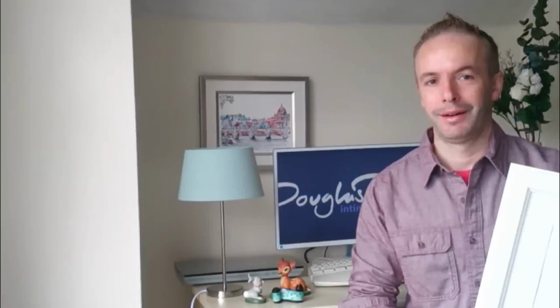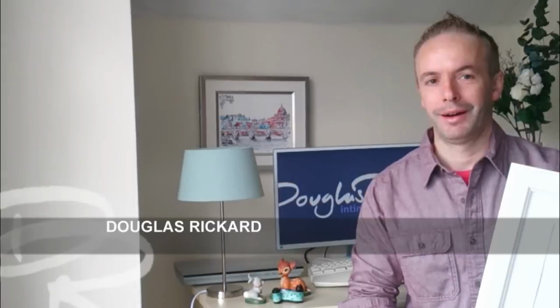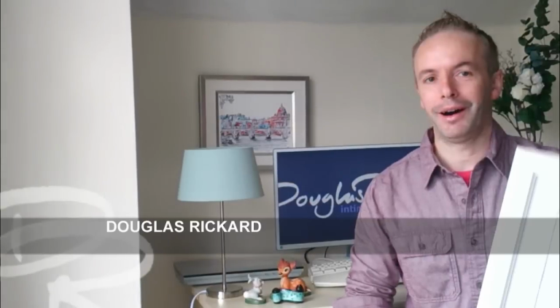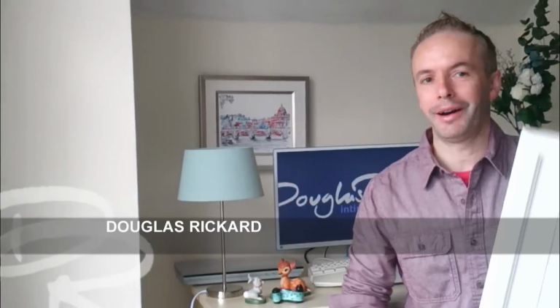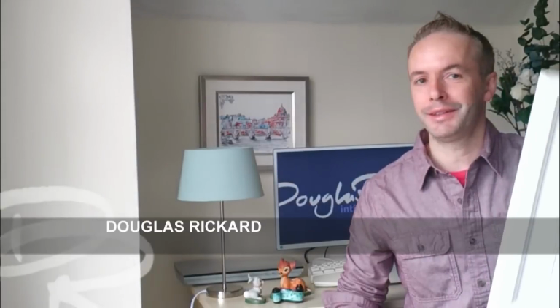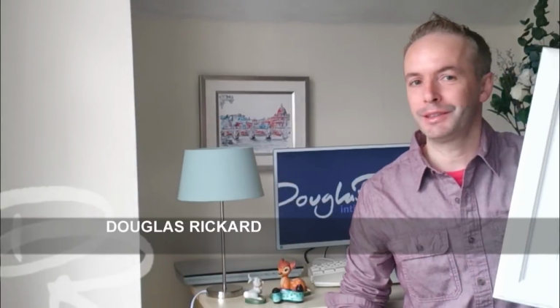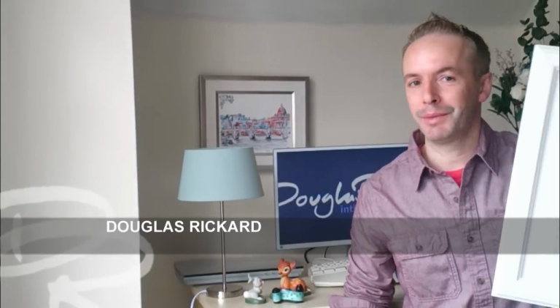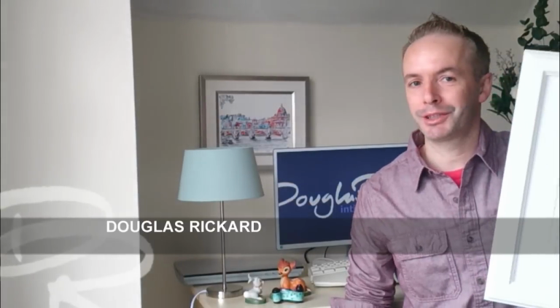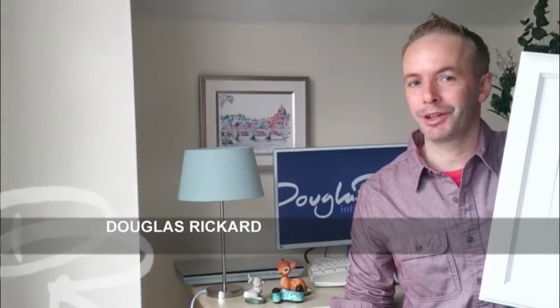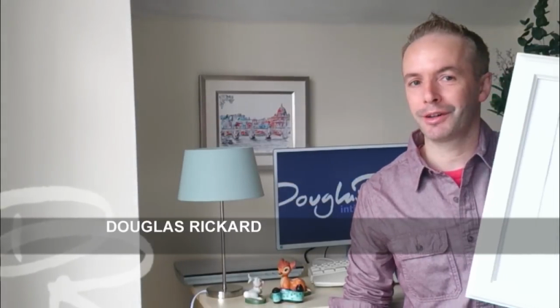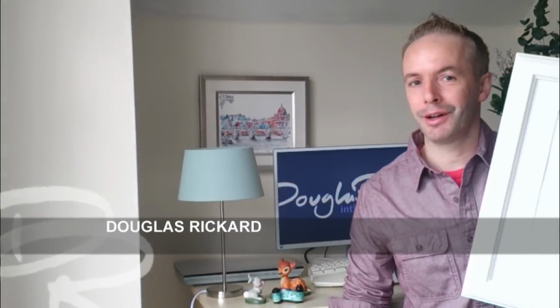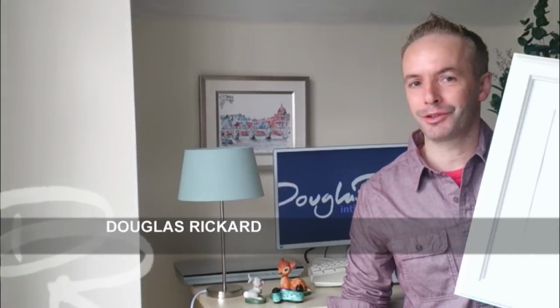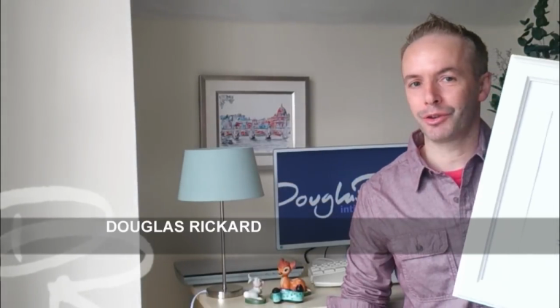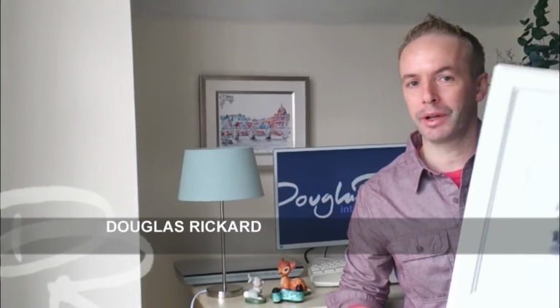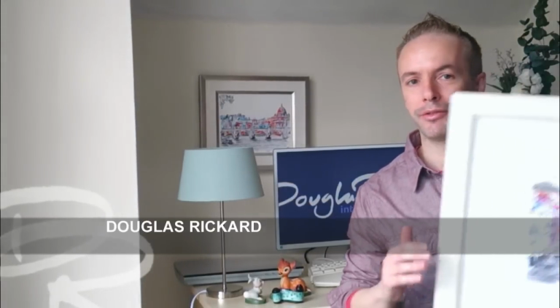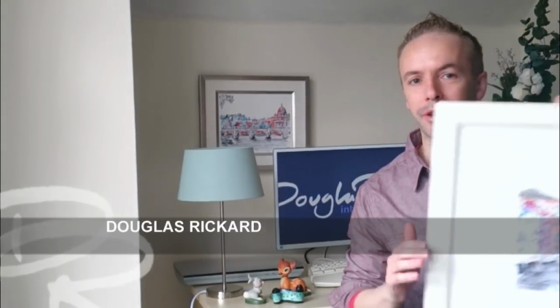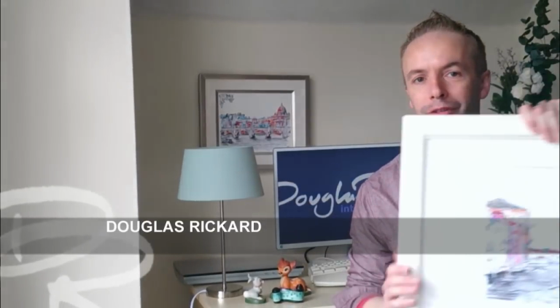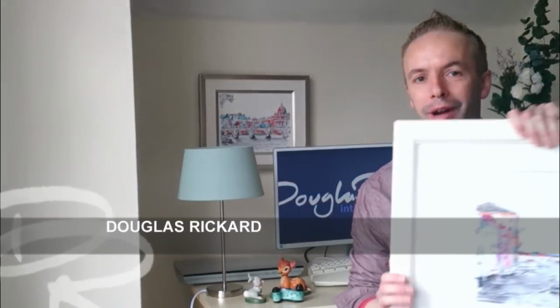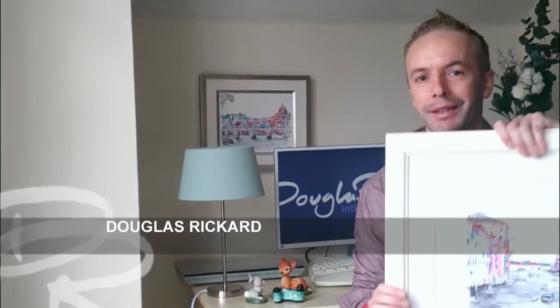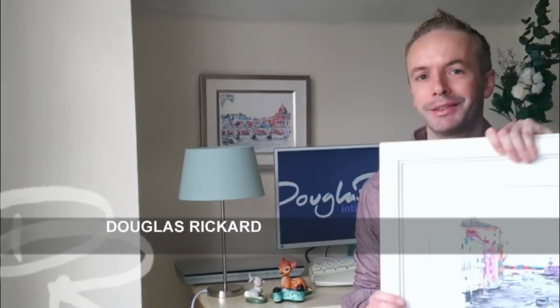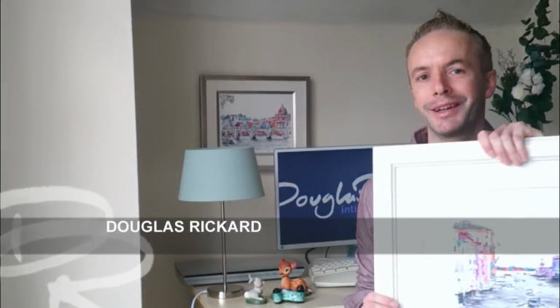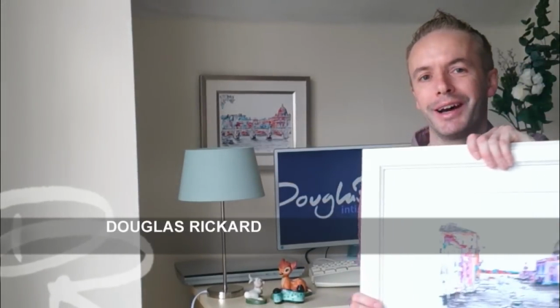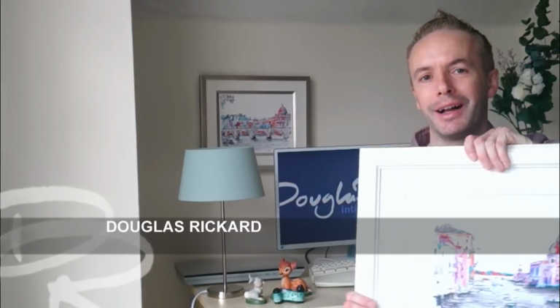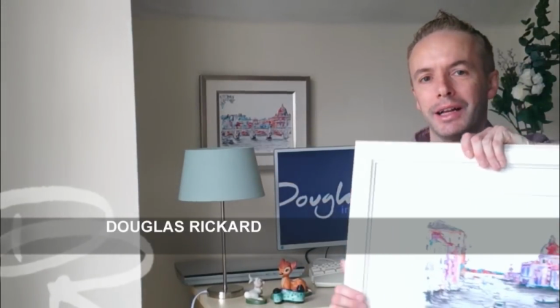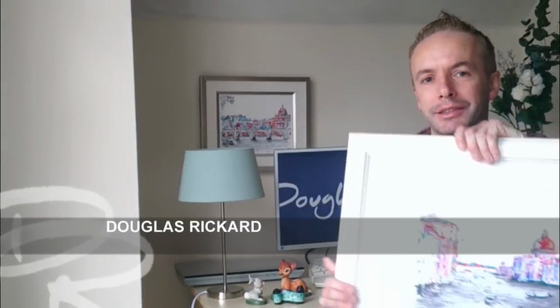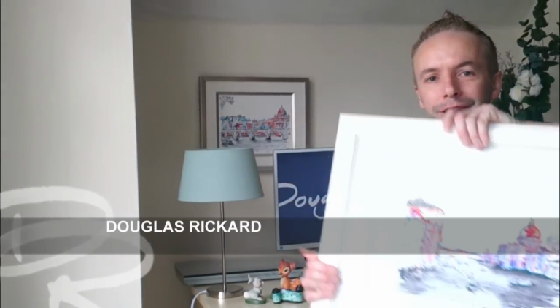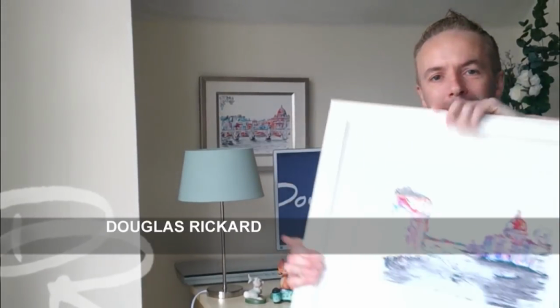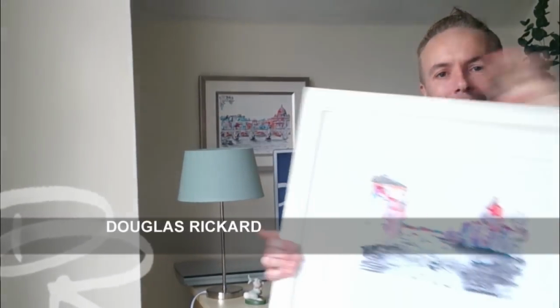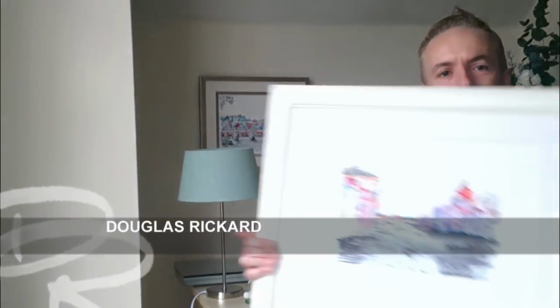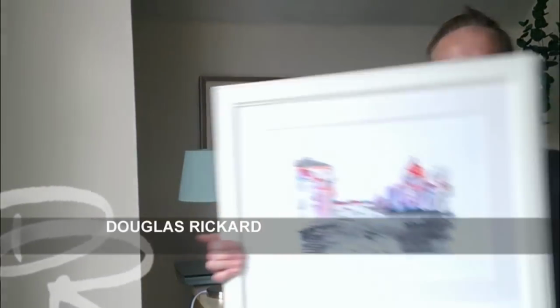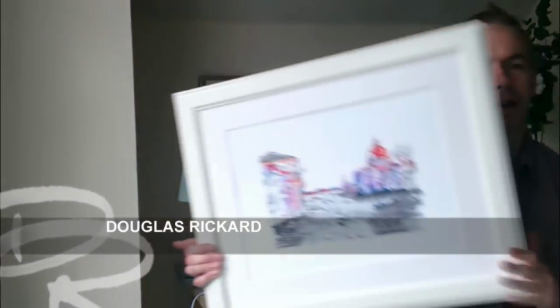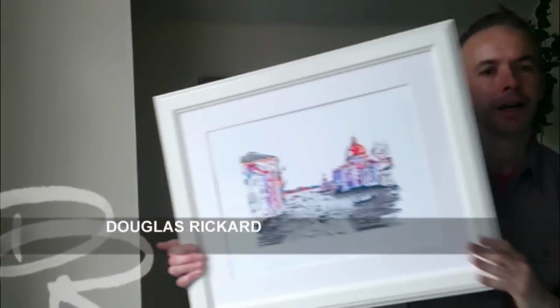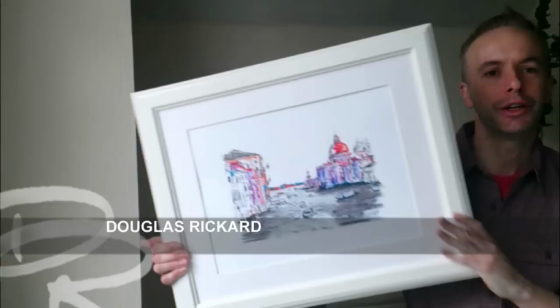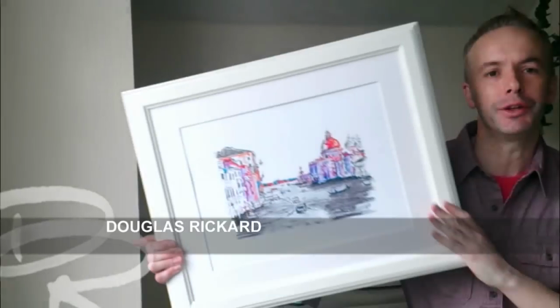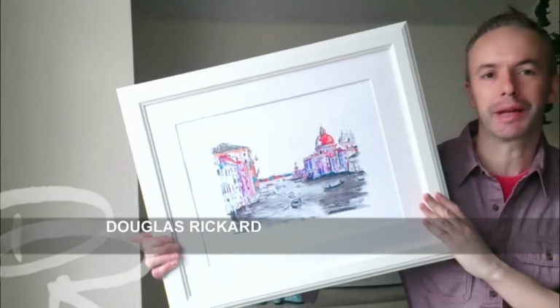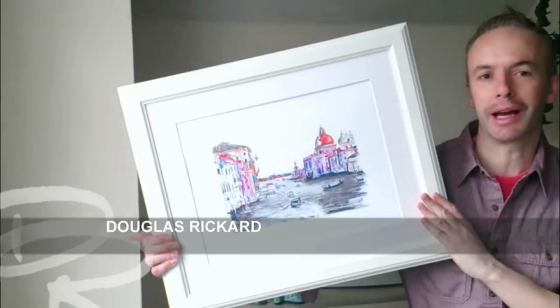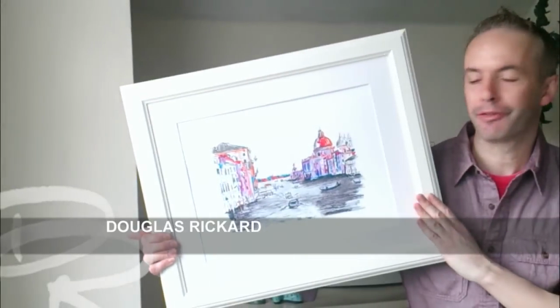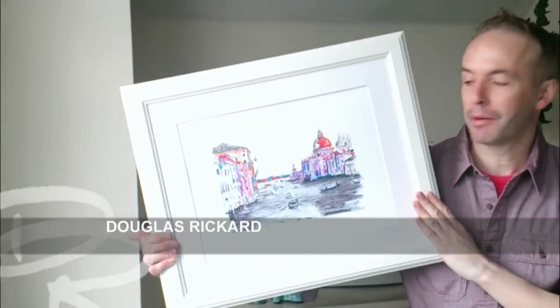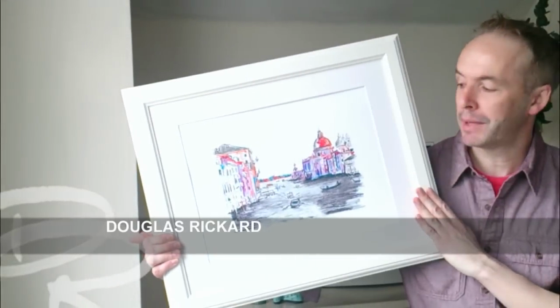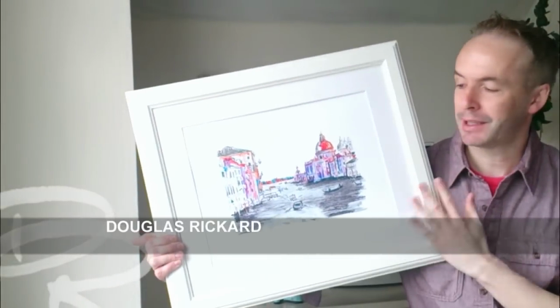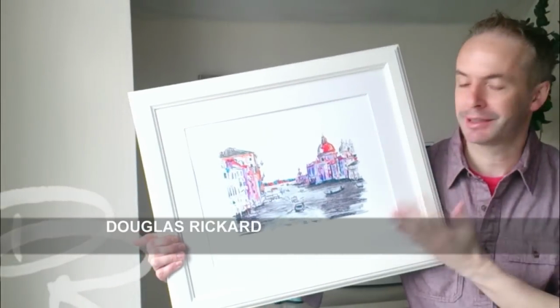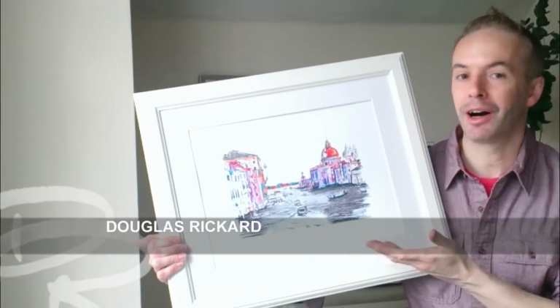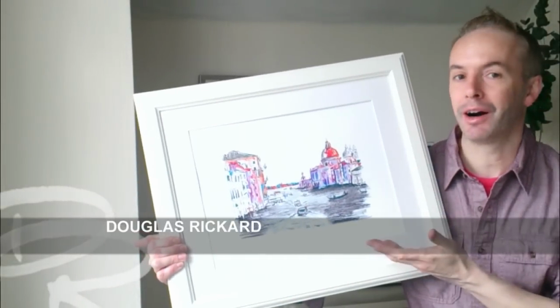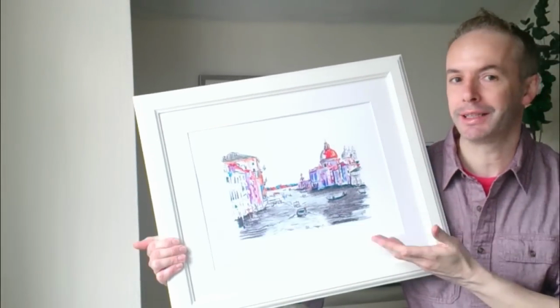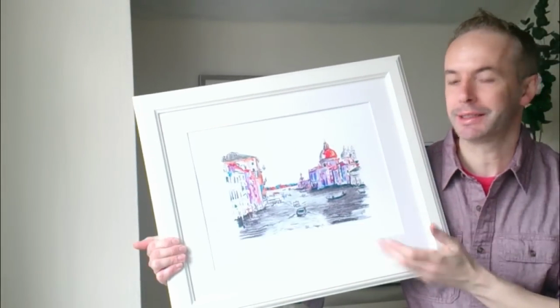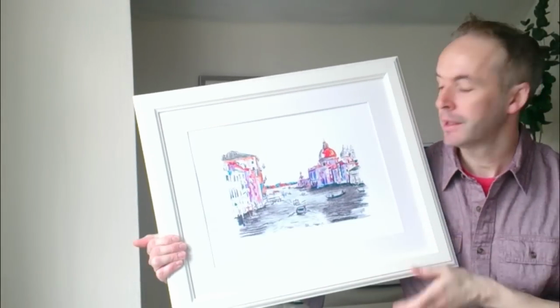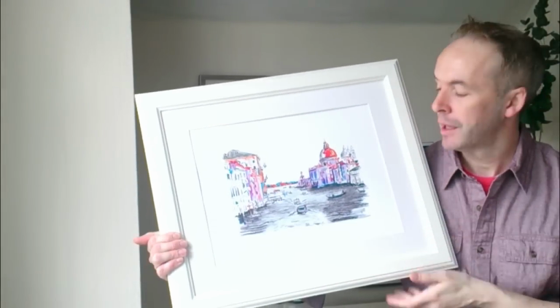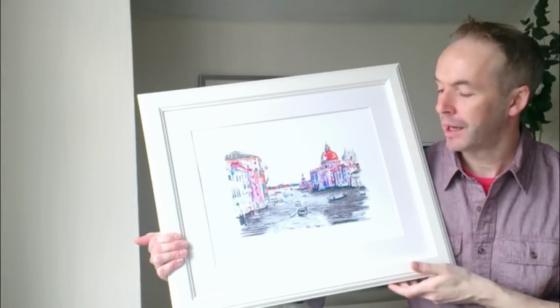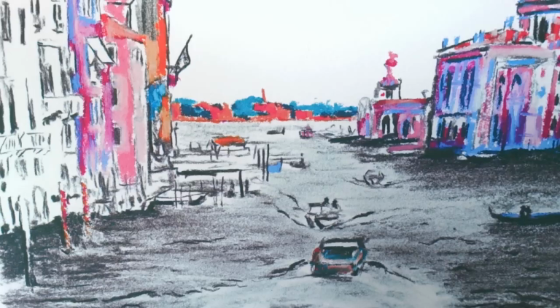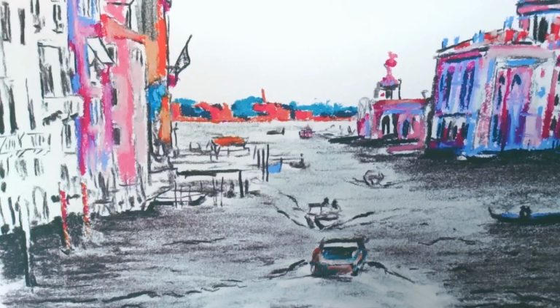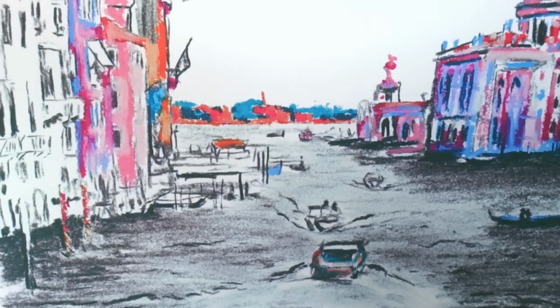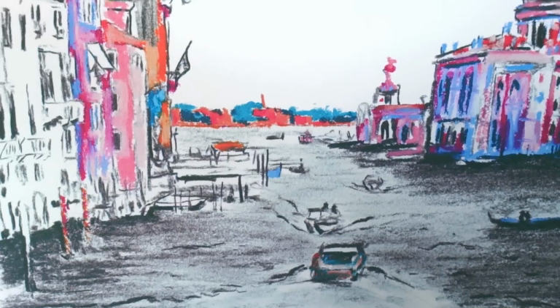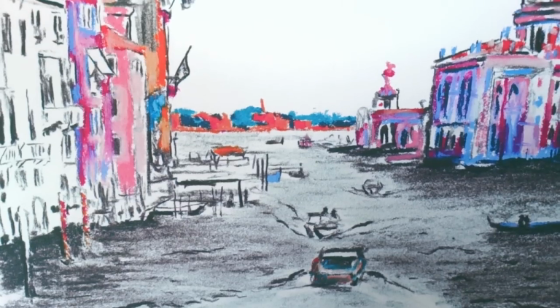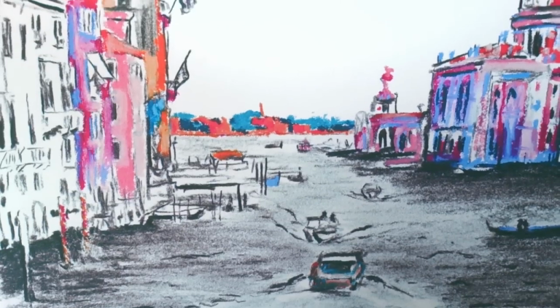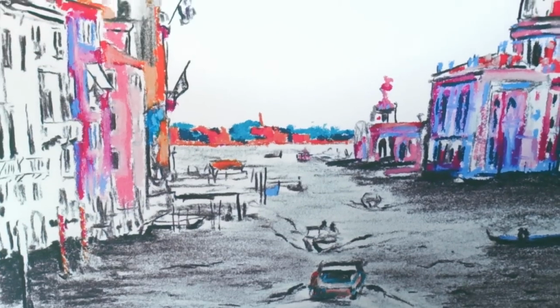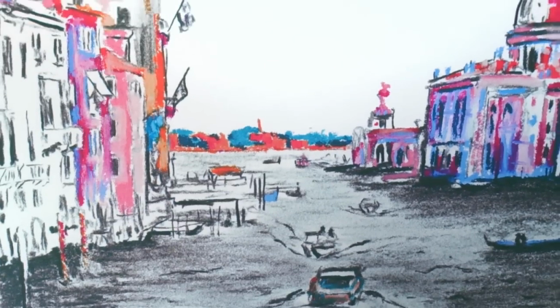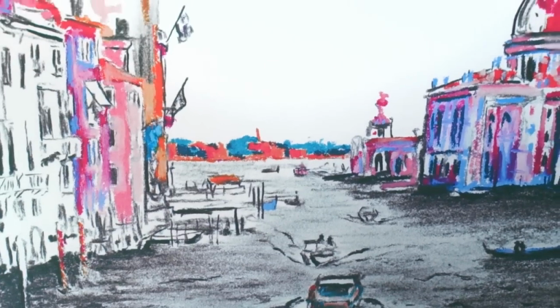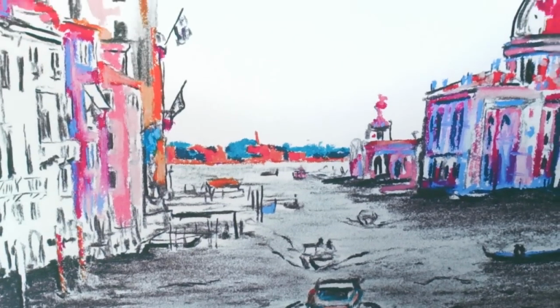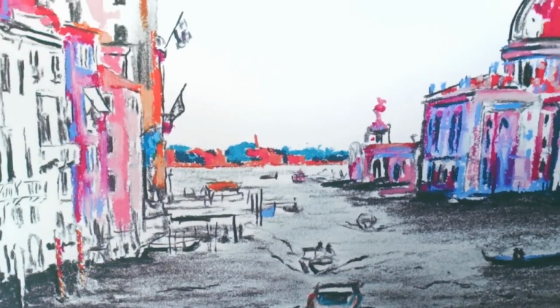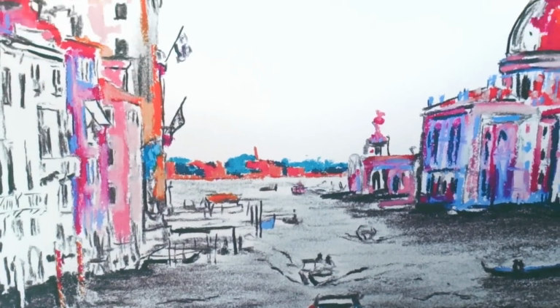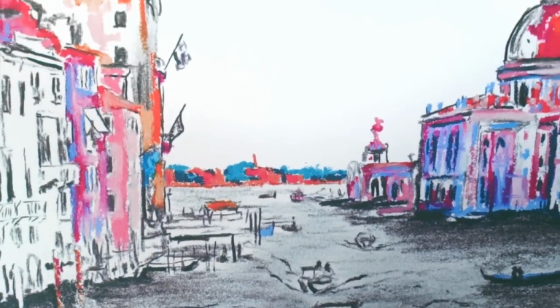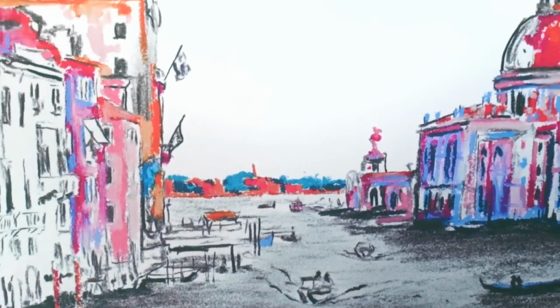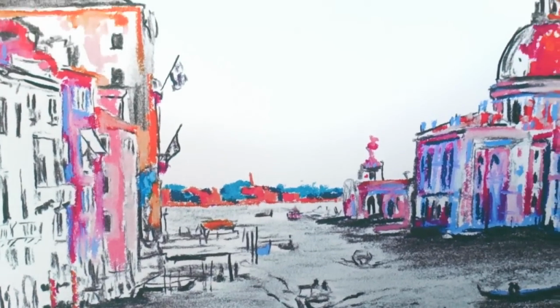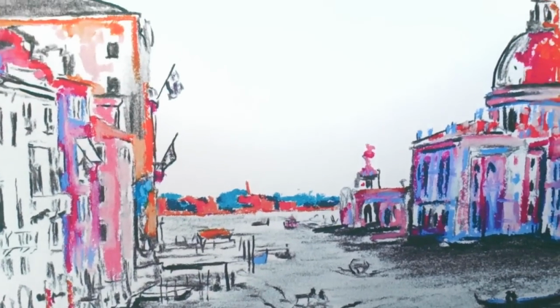This is my charcoal drawing of the Grand Canal as a Giclée — signed by me — and it's a limited edition of 35.